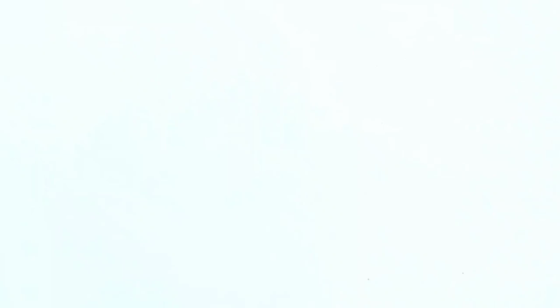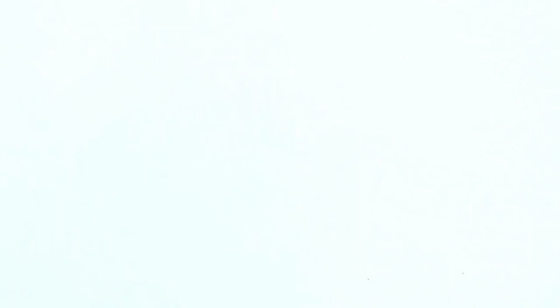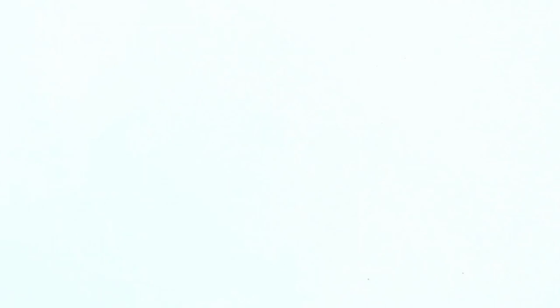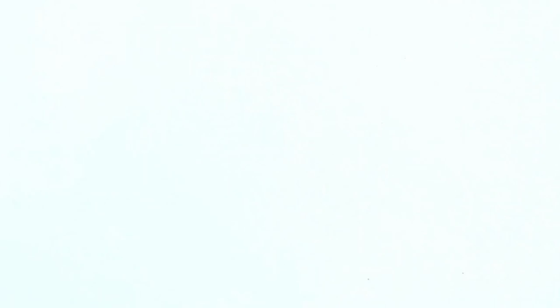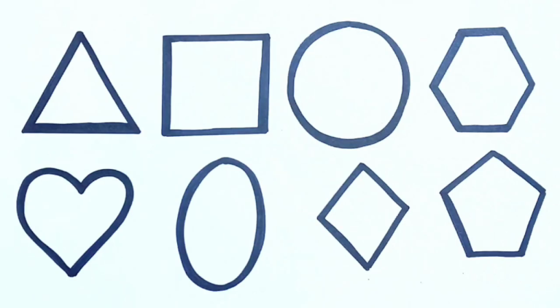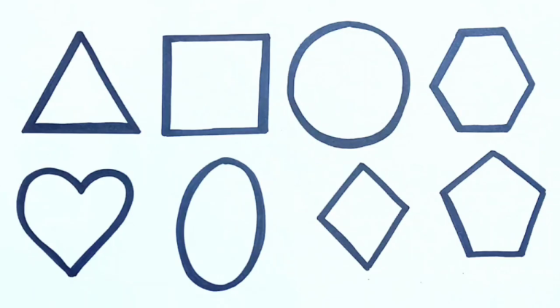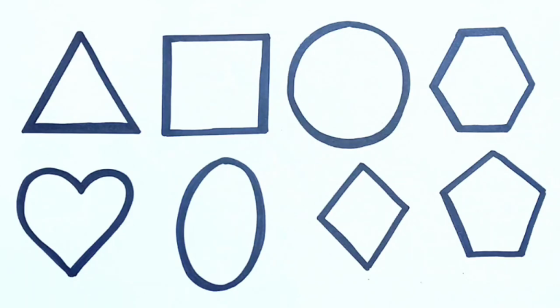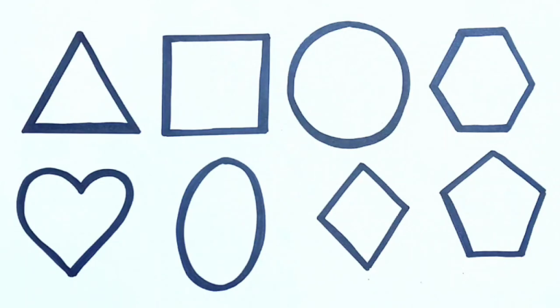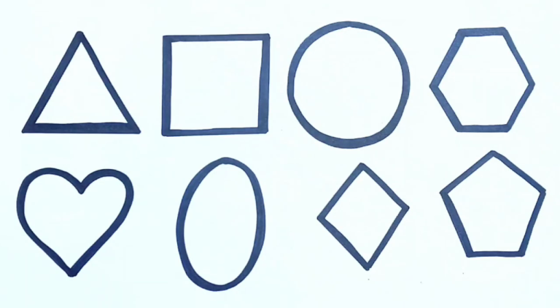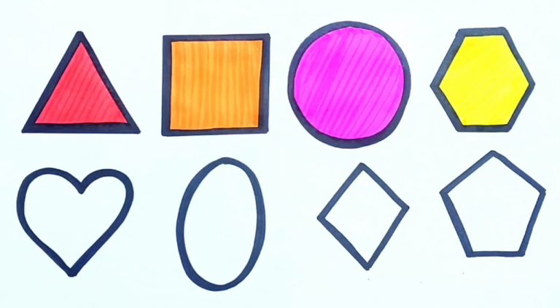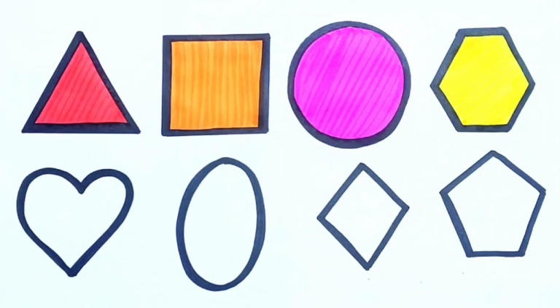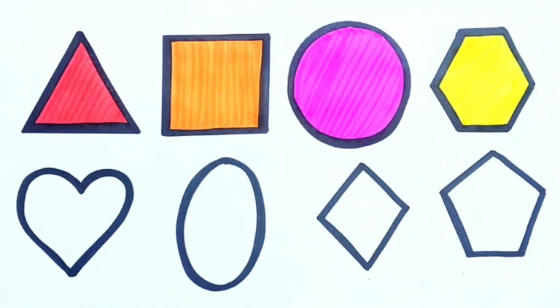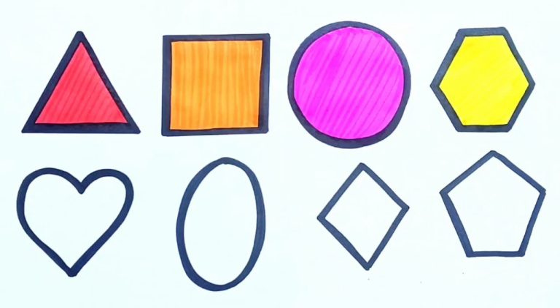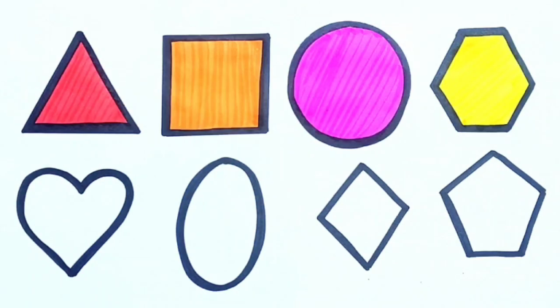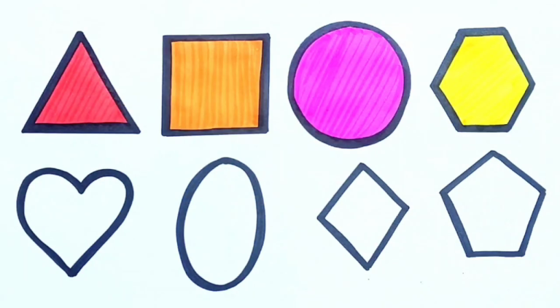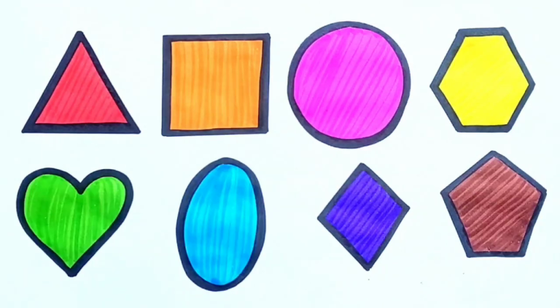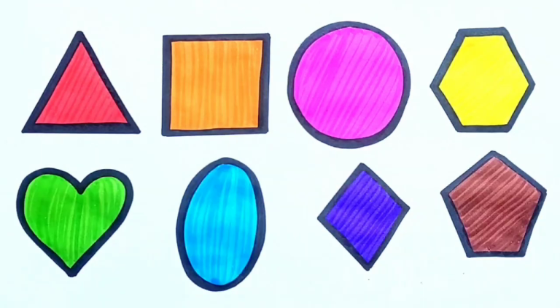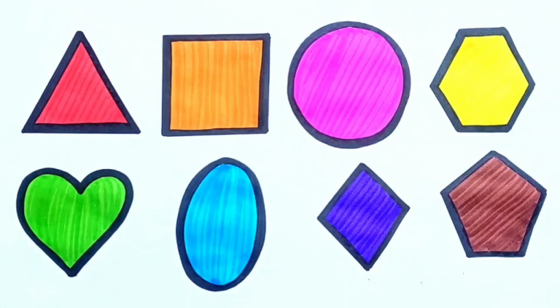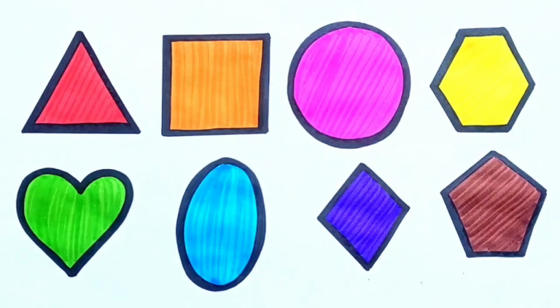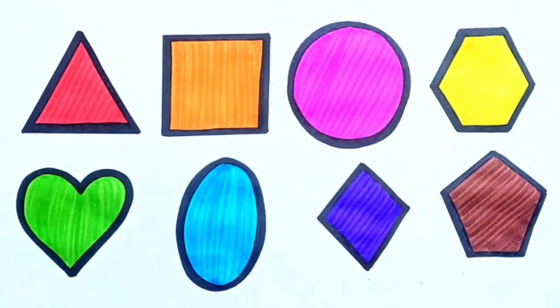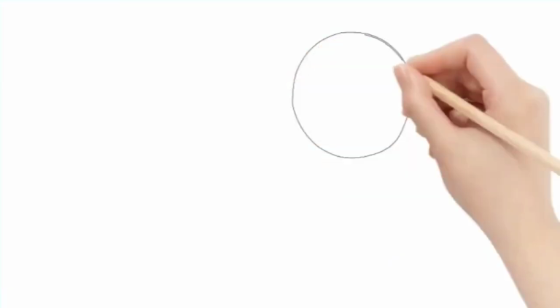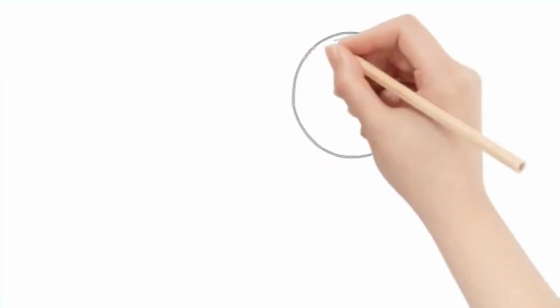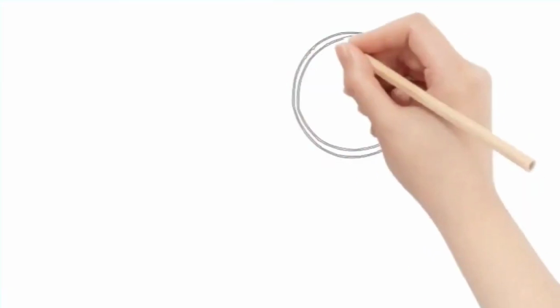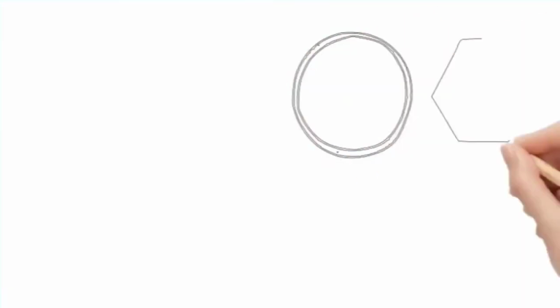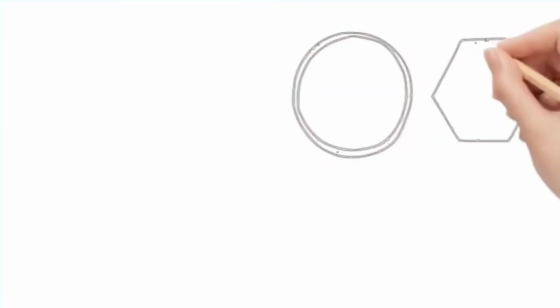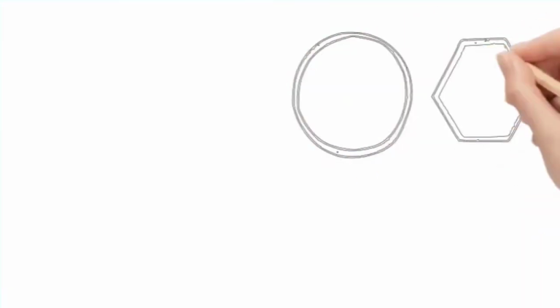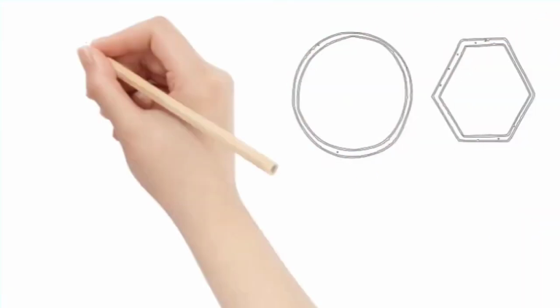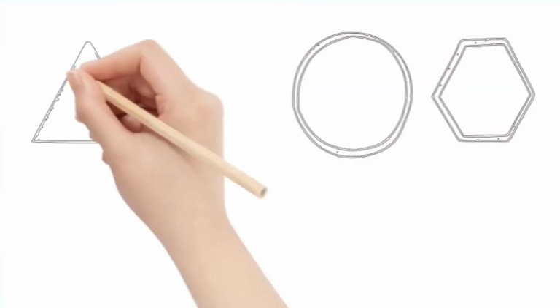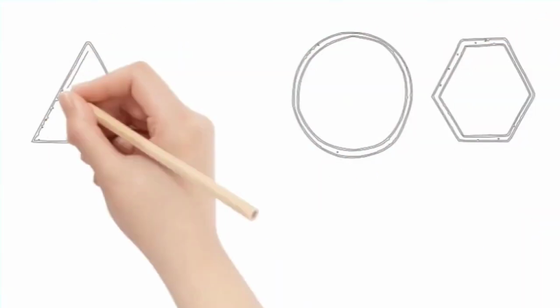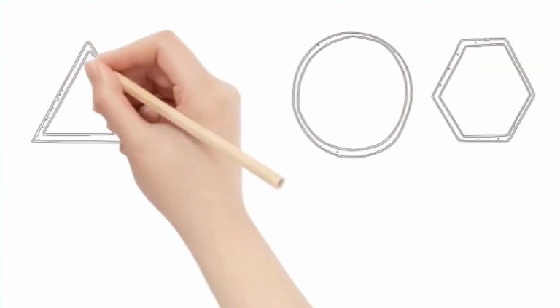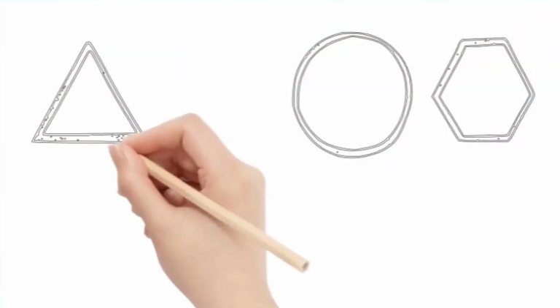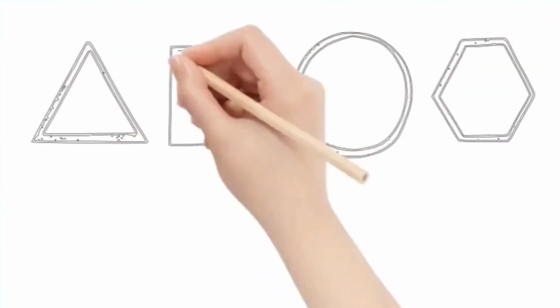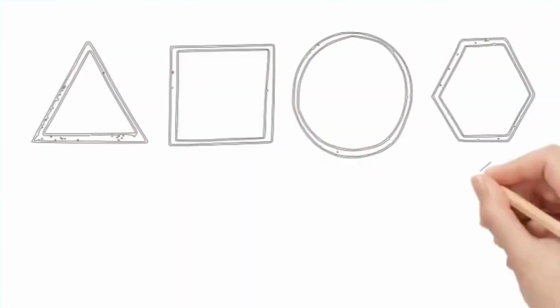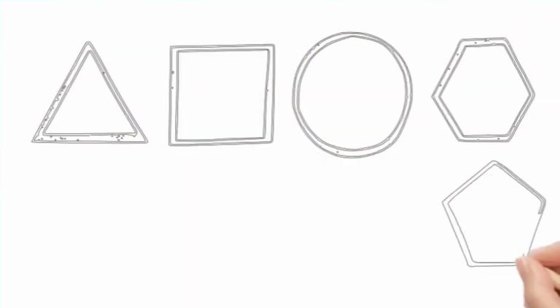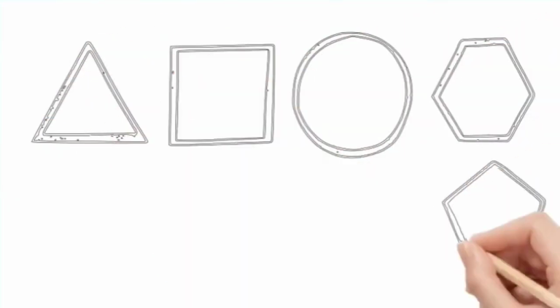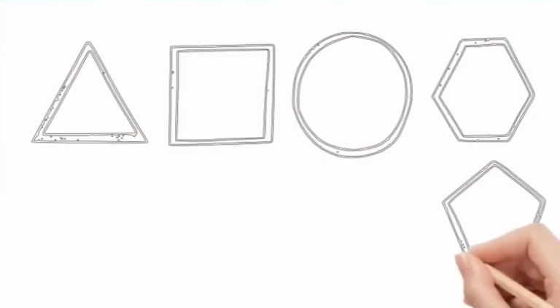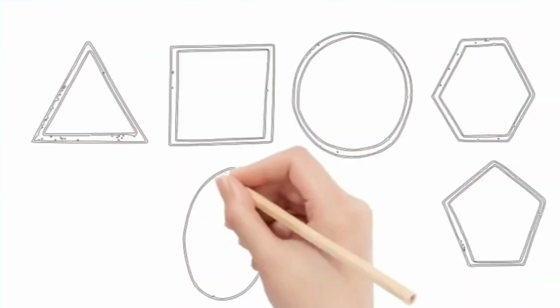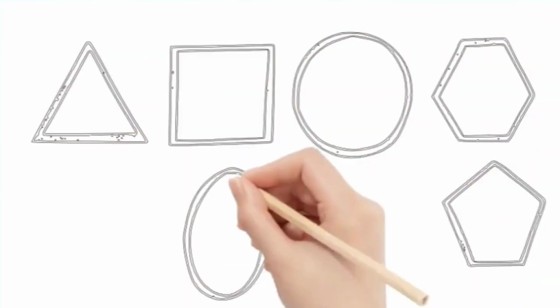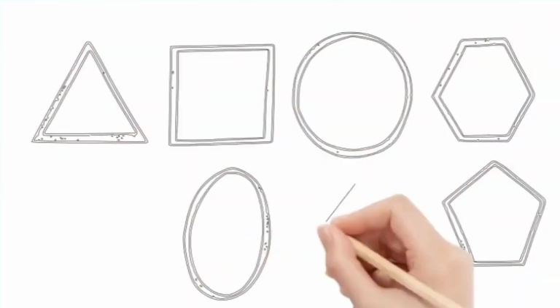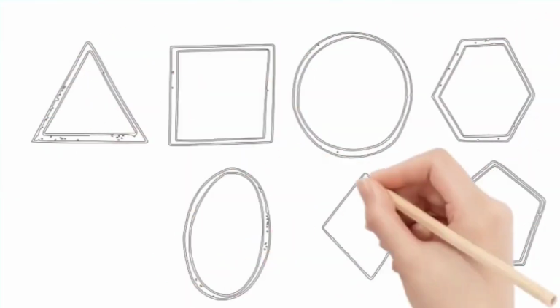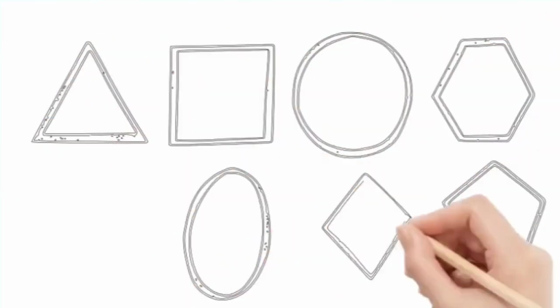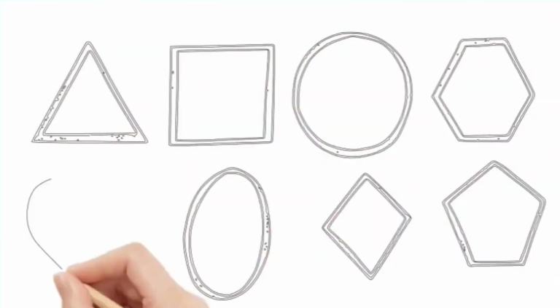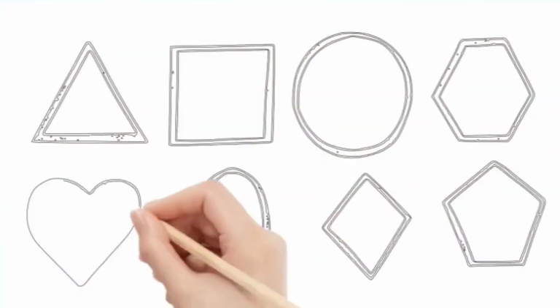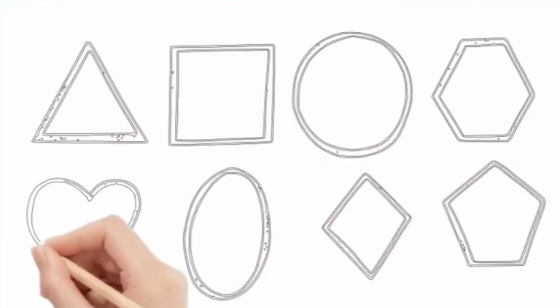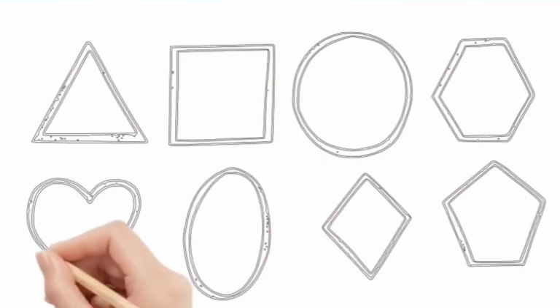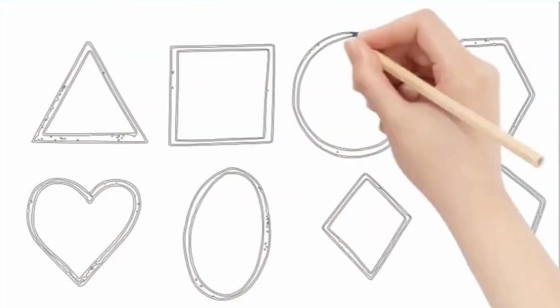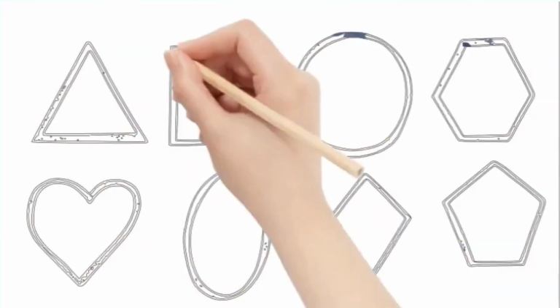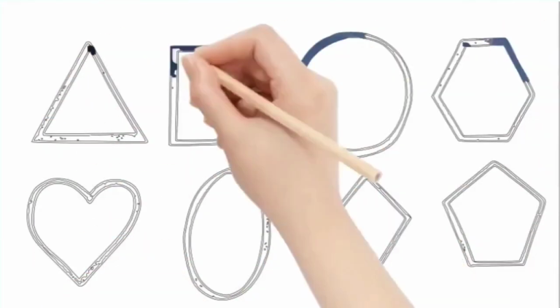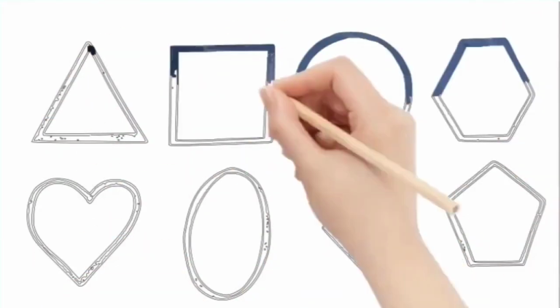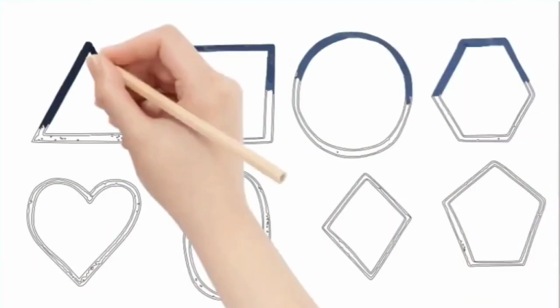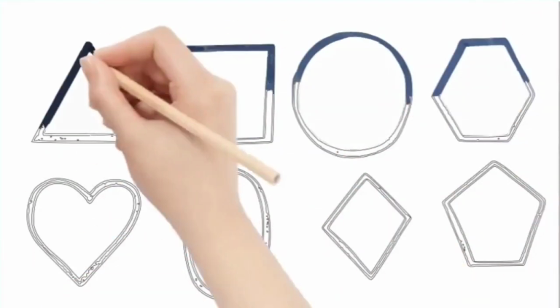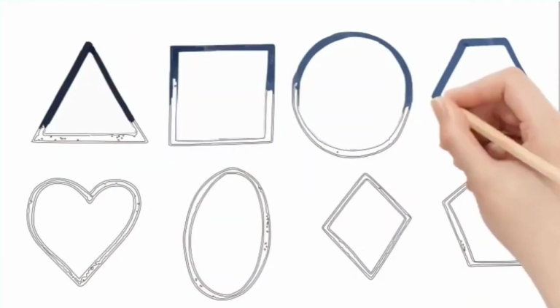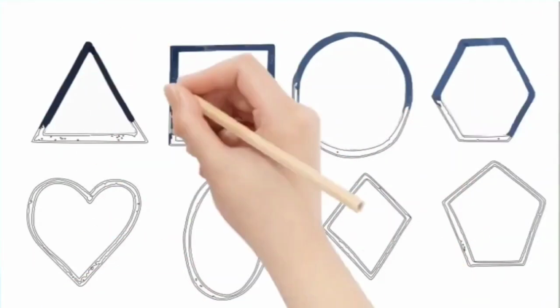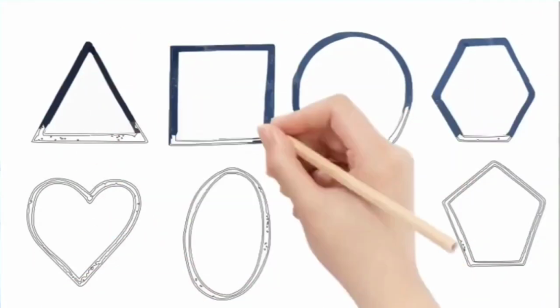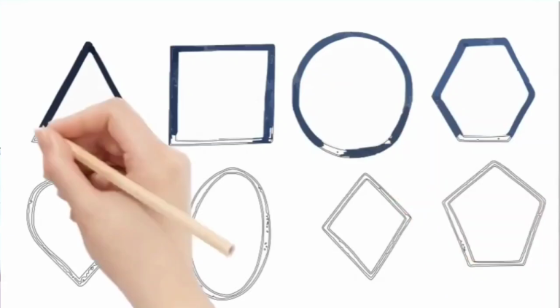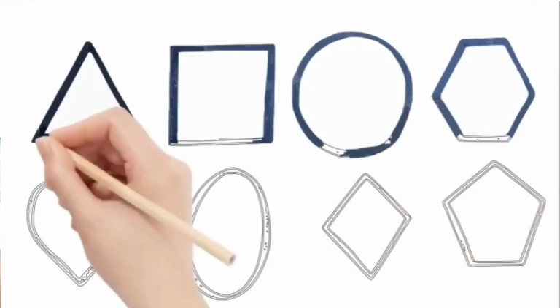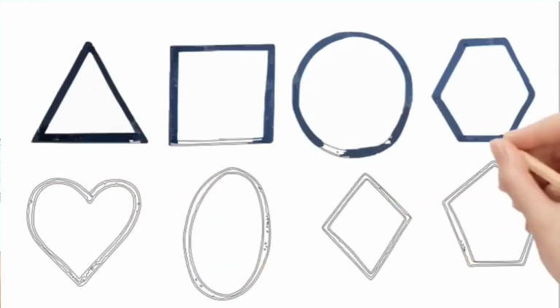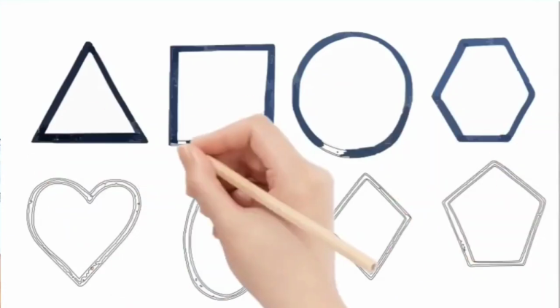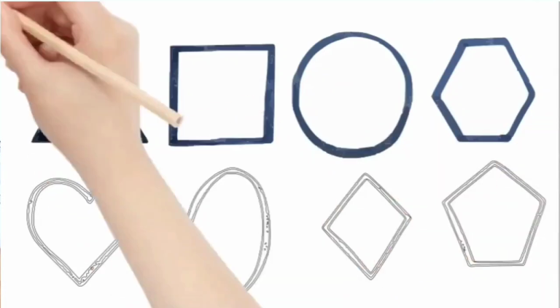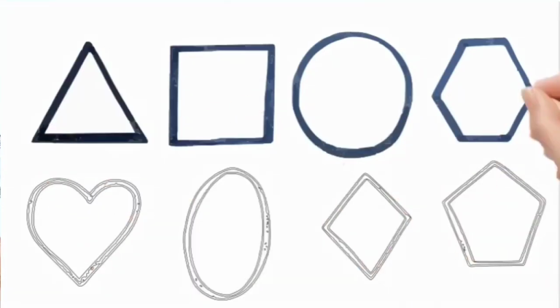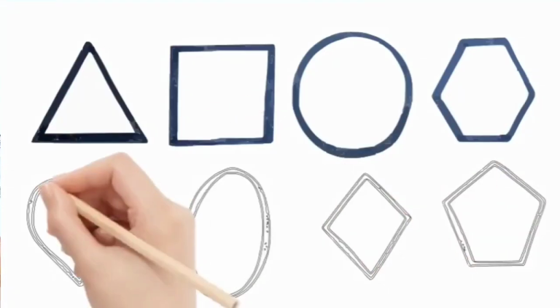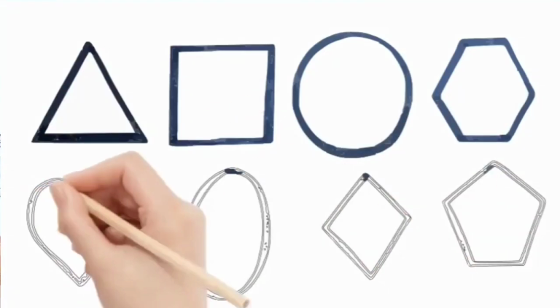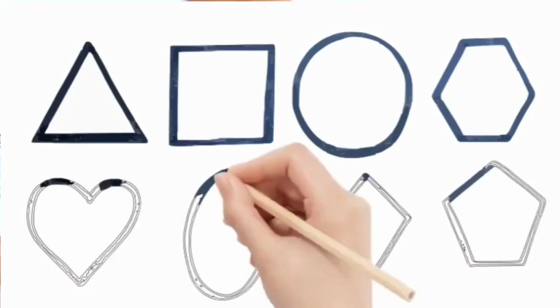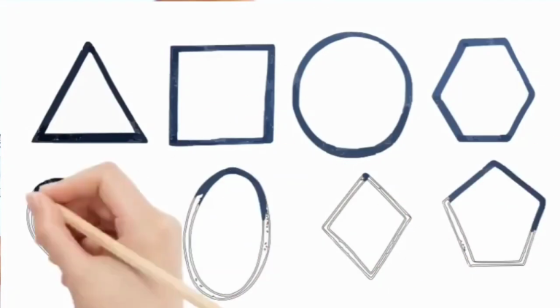Hello Kids! Let's learn how to draw shapes and colors names.